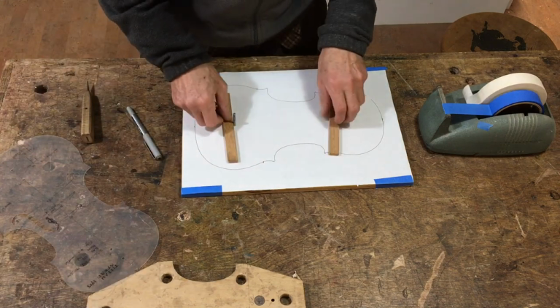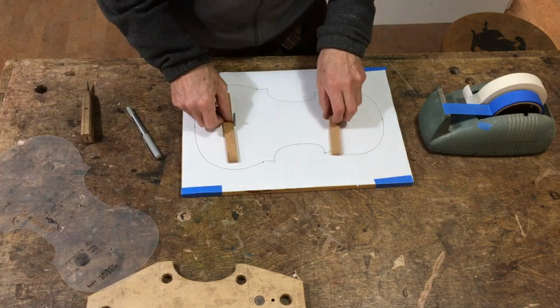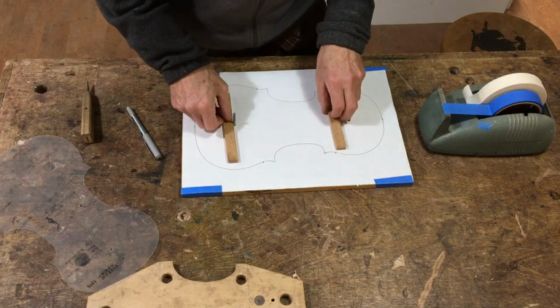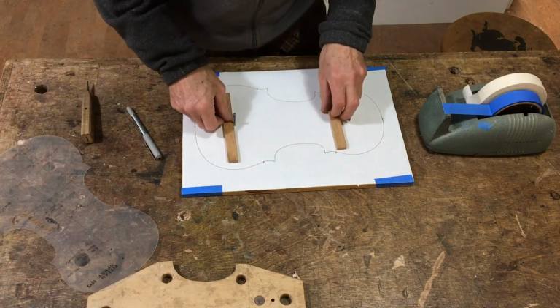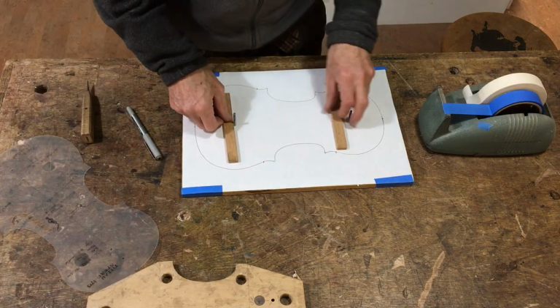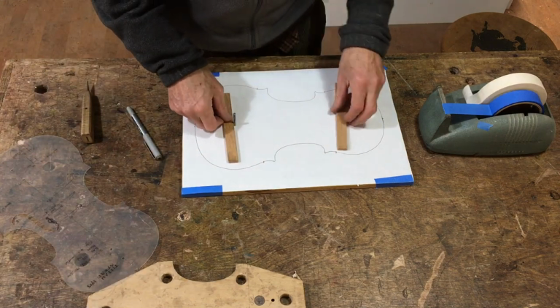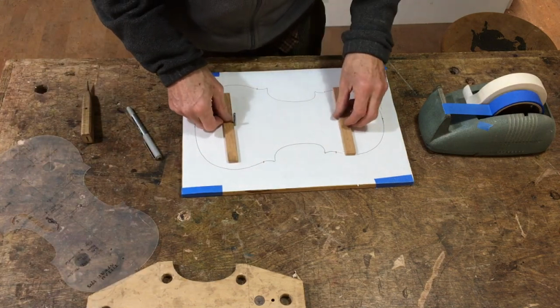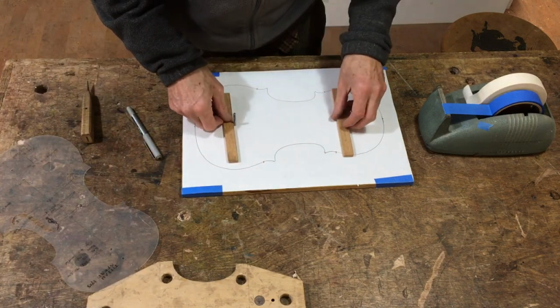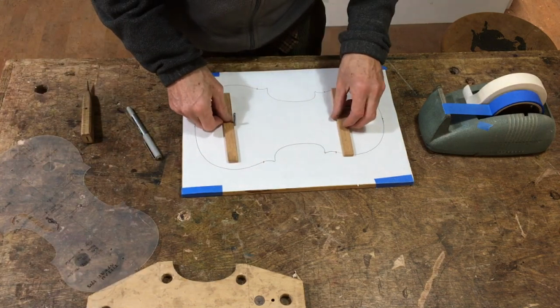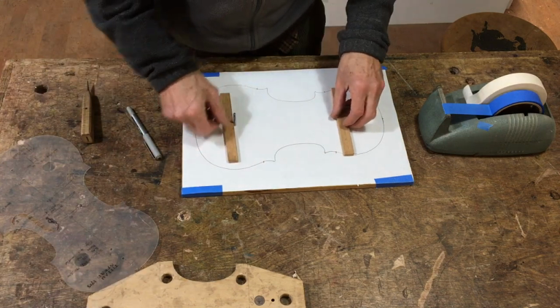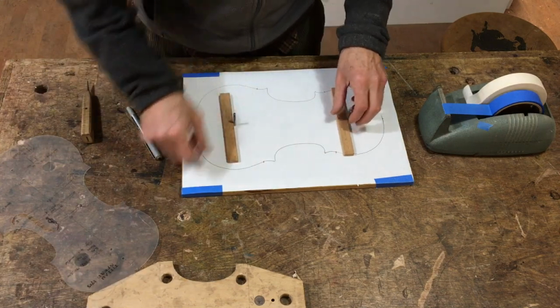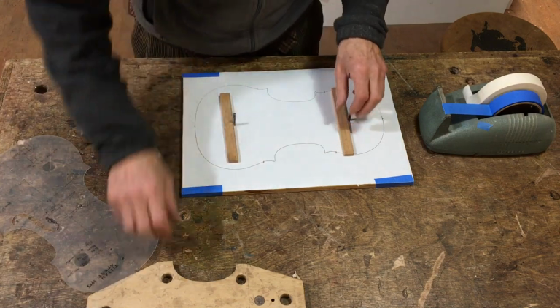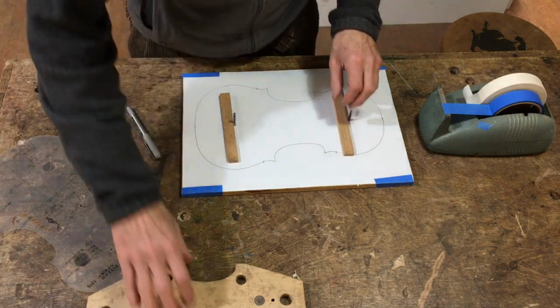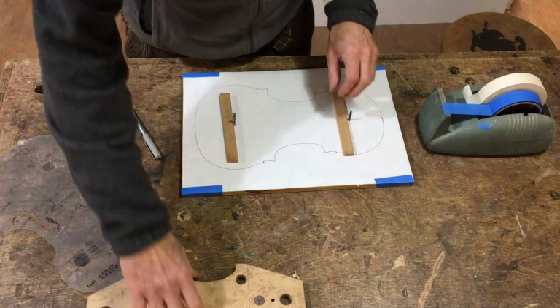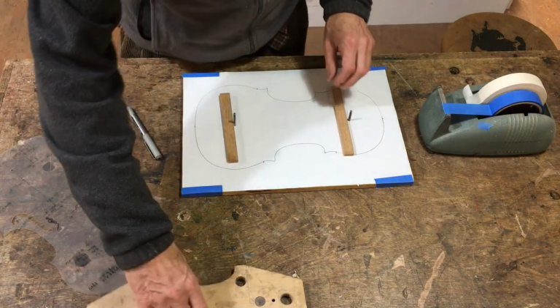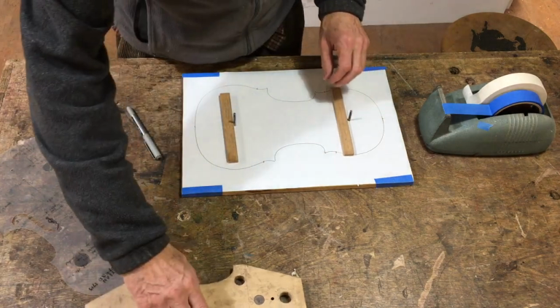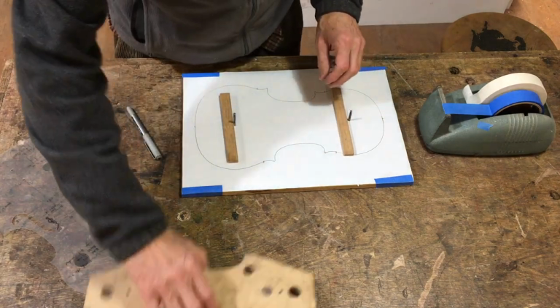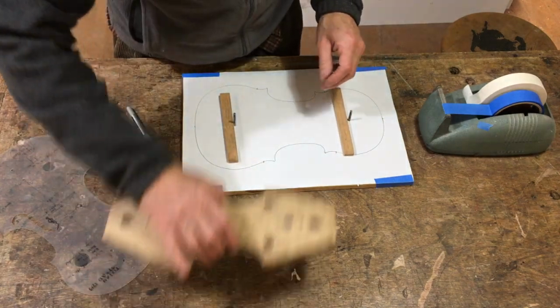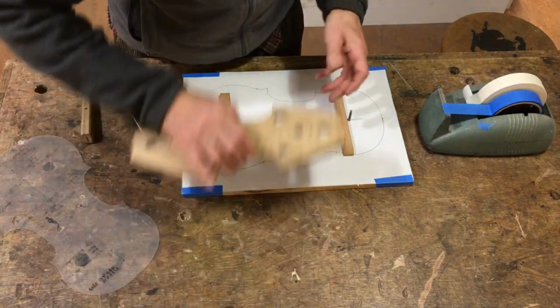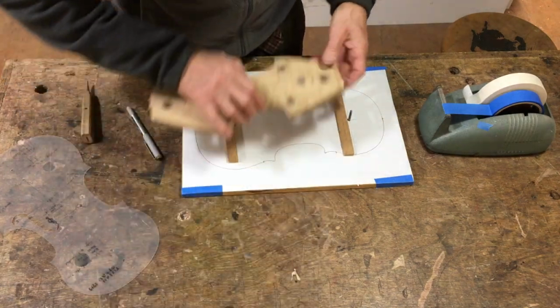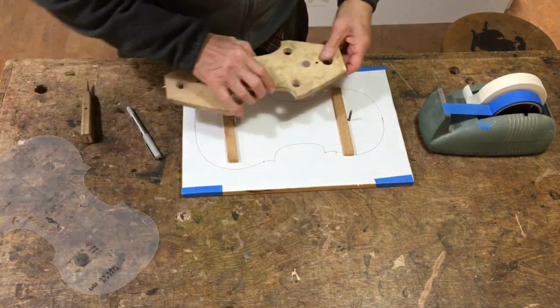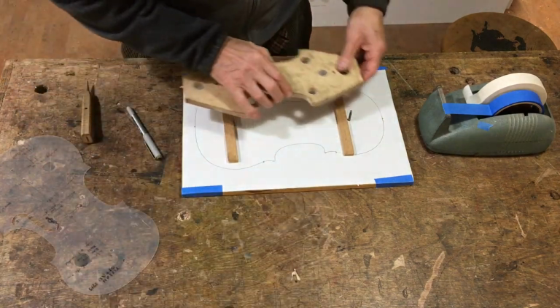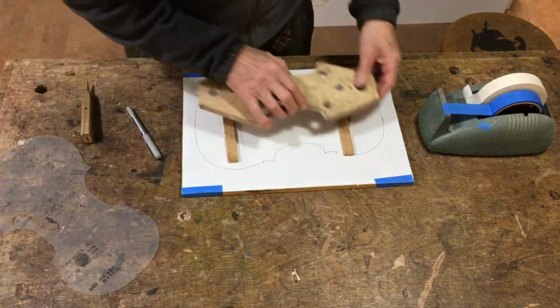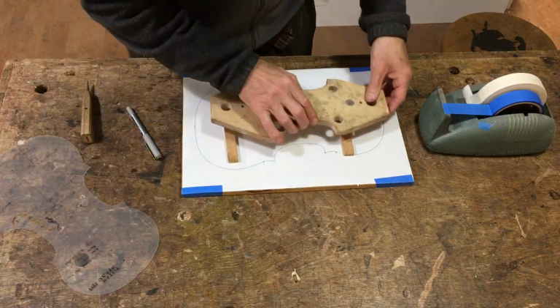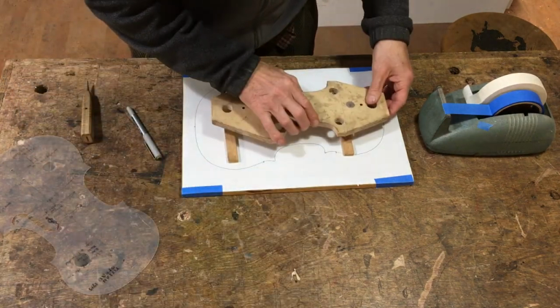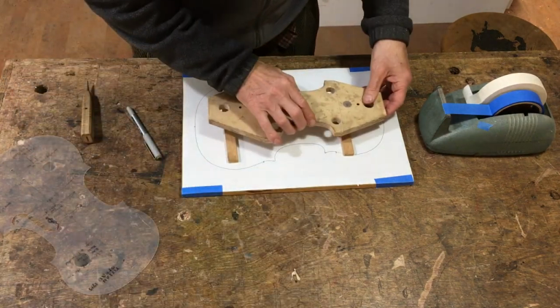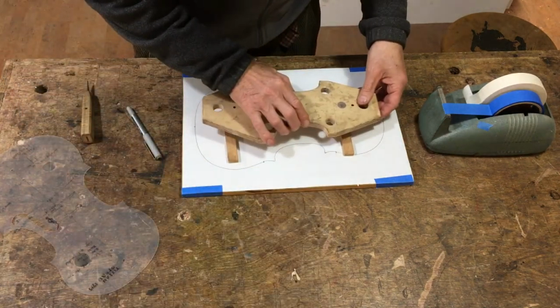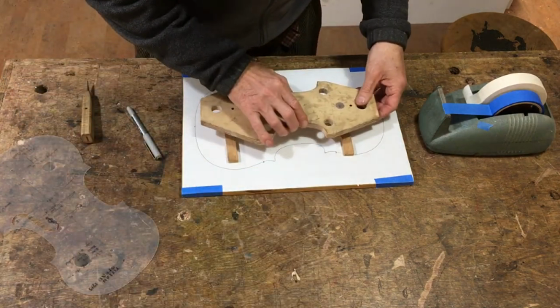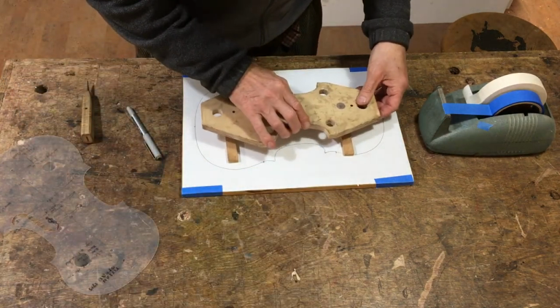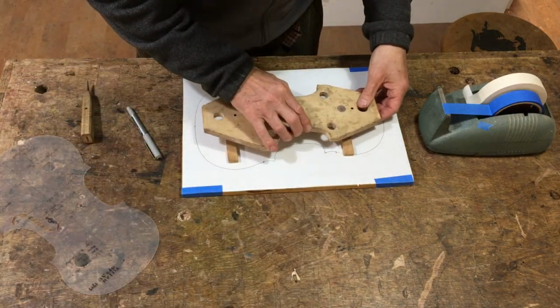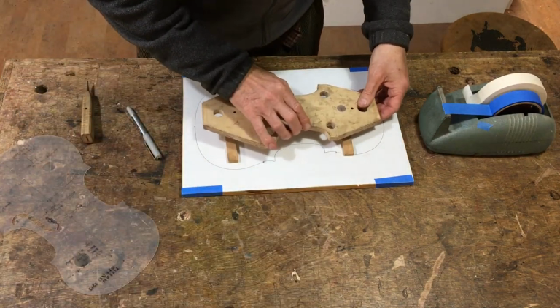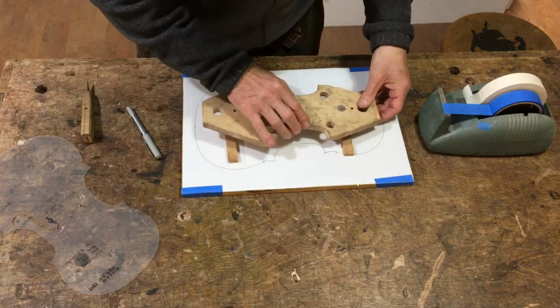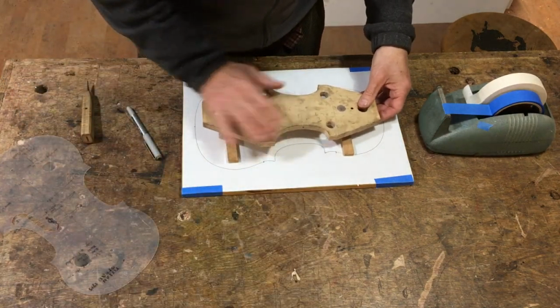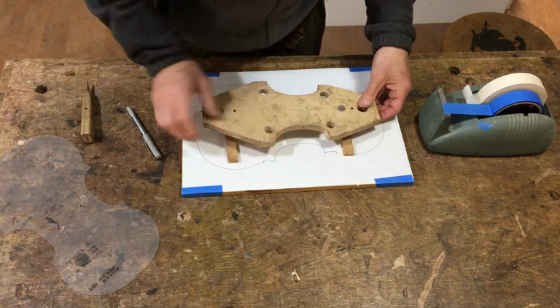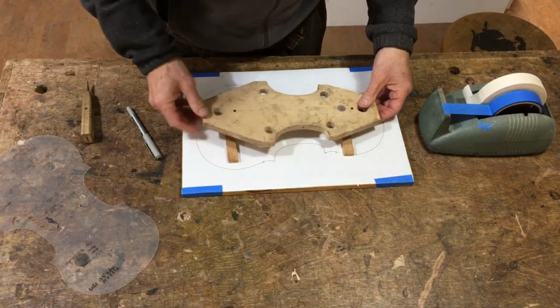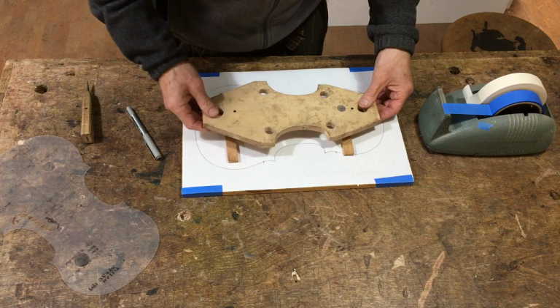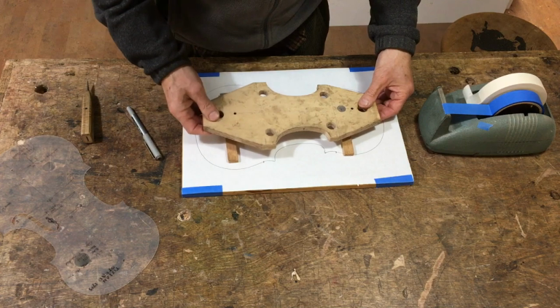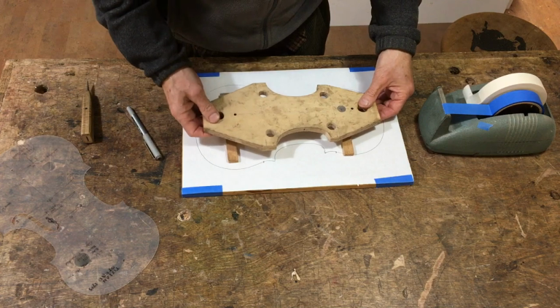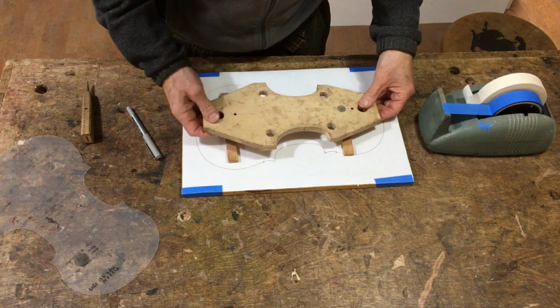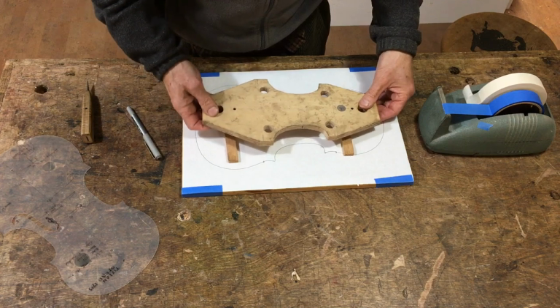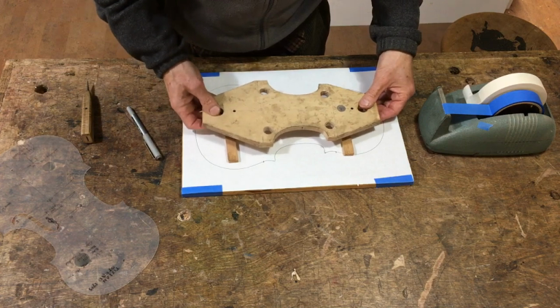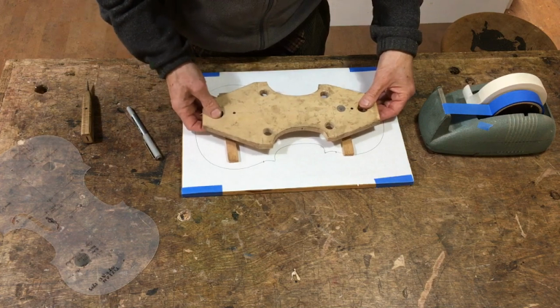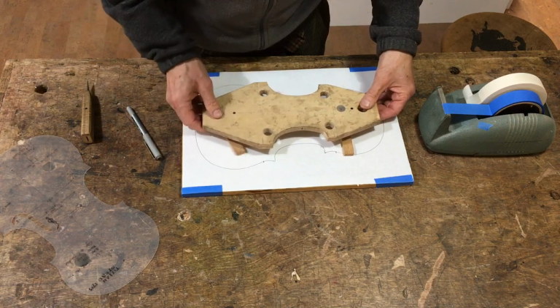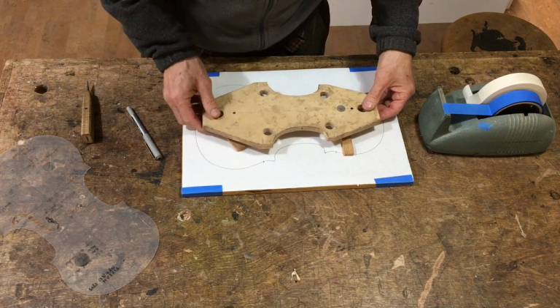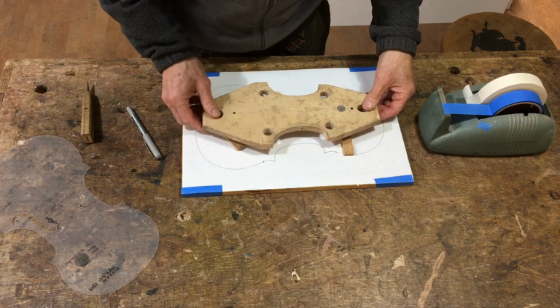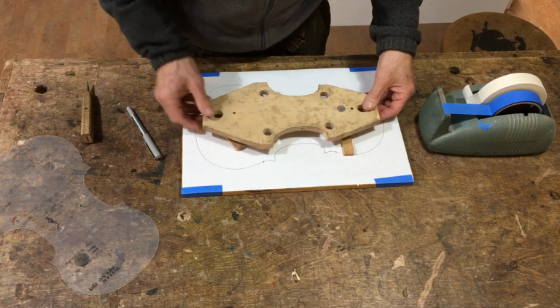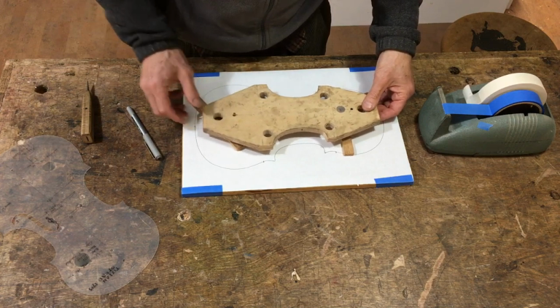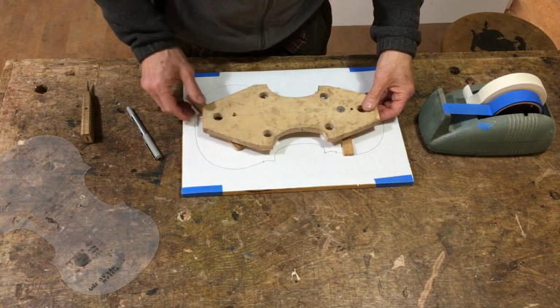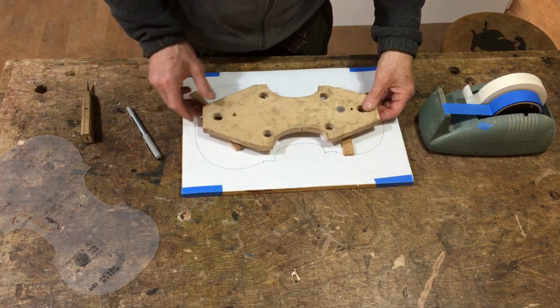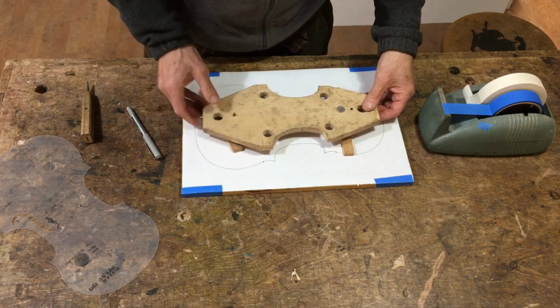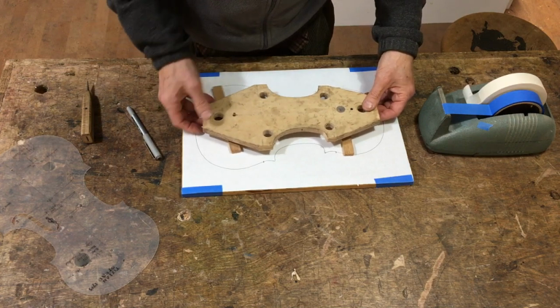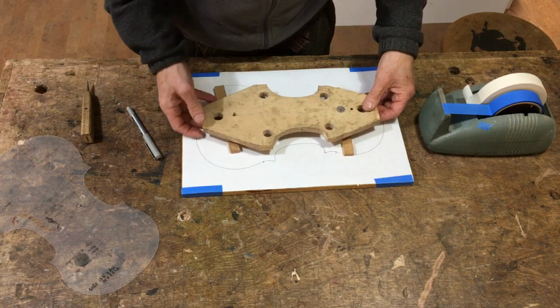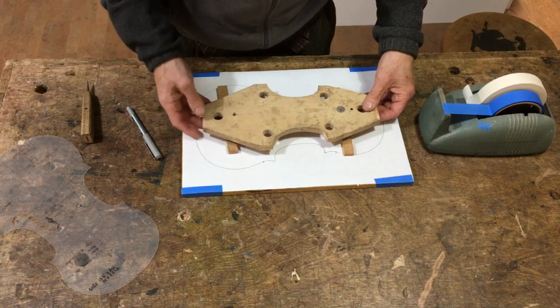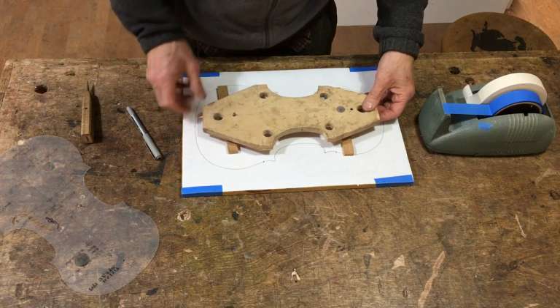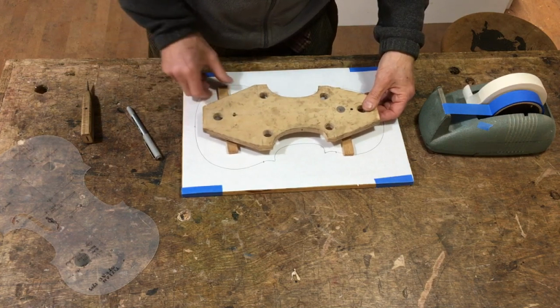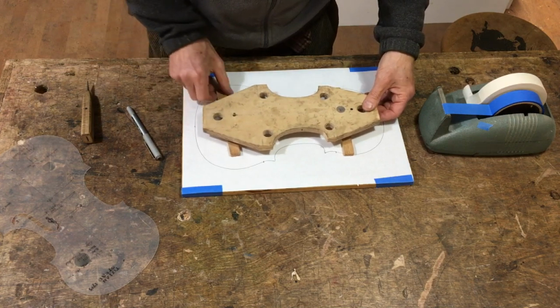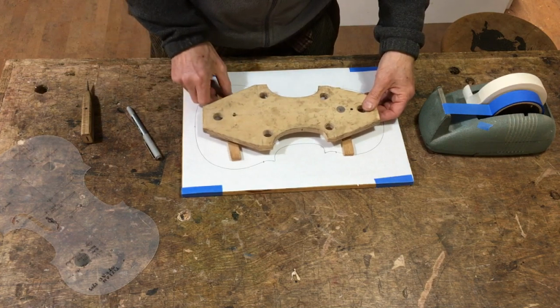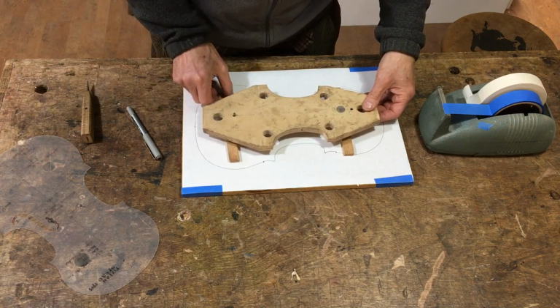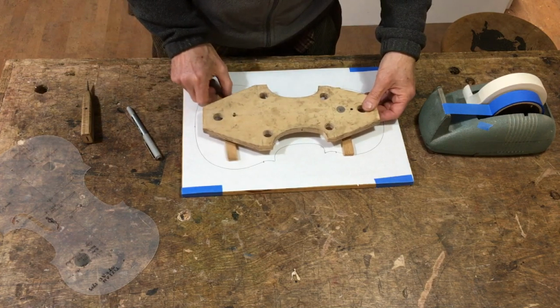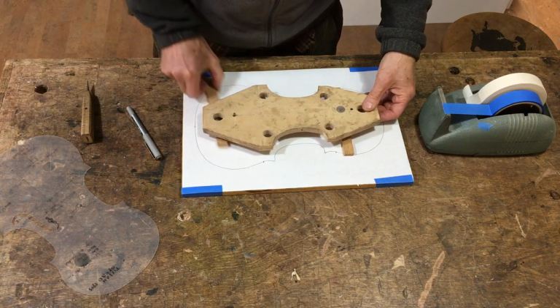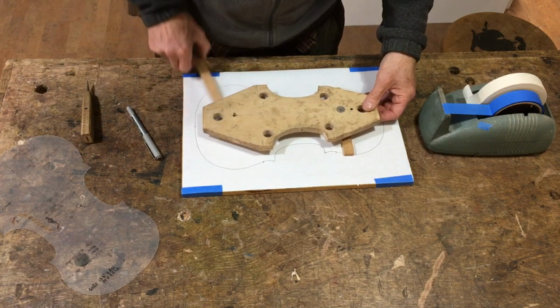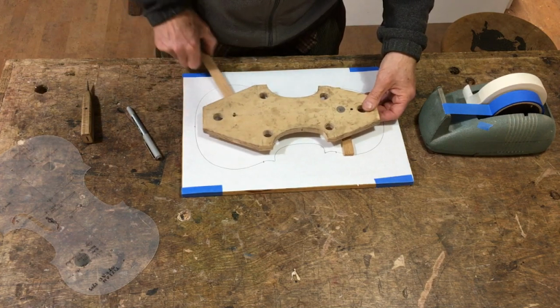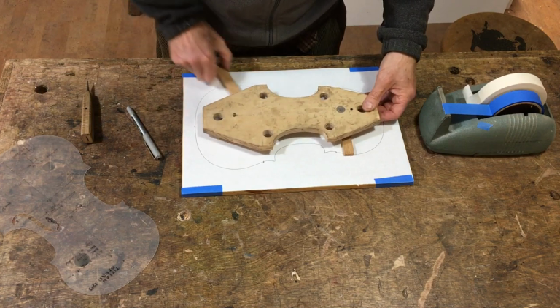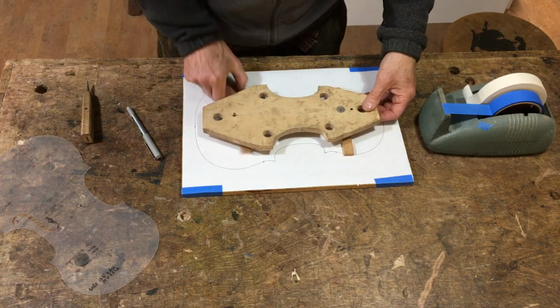I'm going to use these two spacers so that the mould is going to be held in about the centre of the ribs.